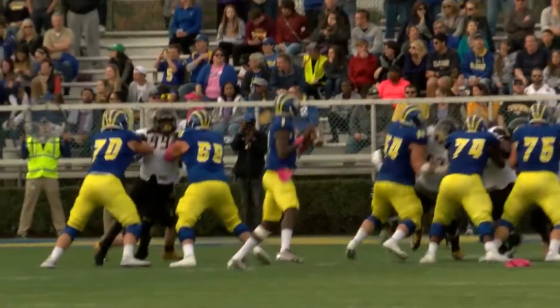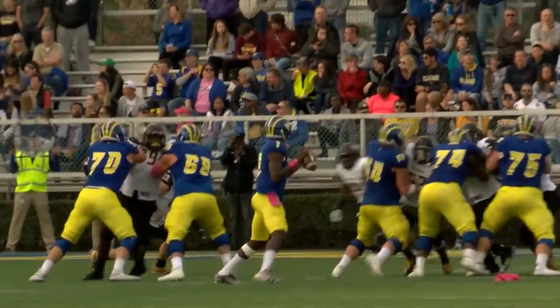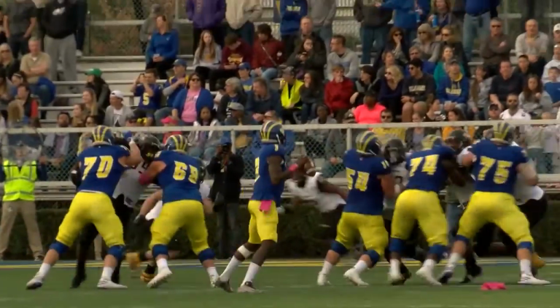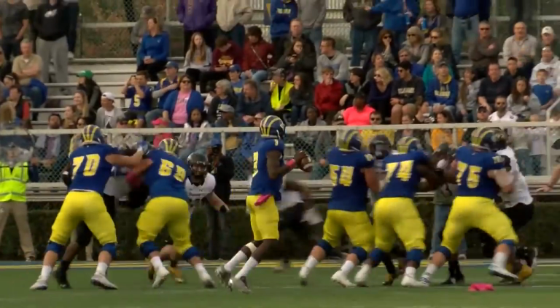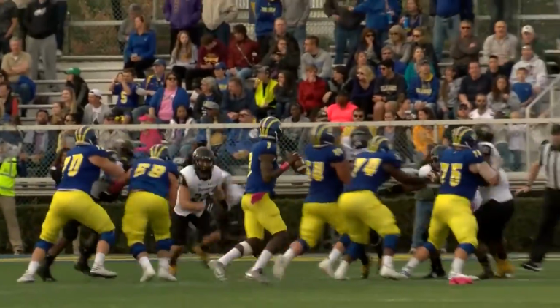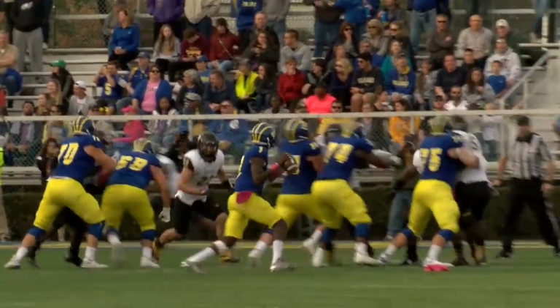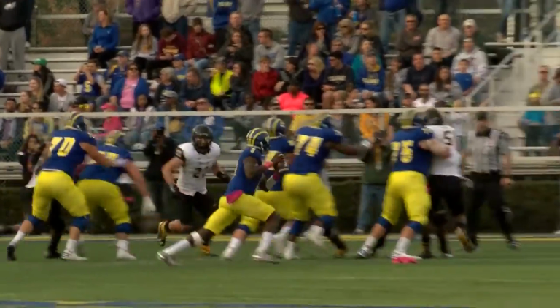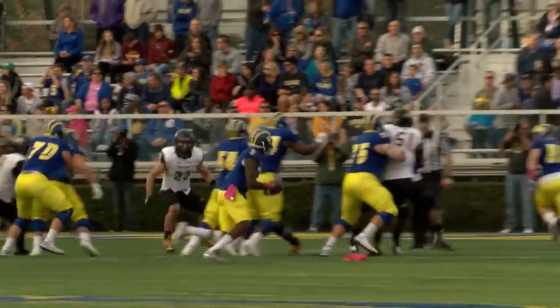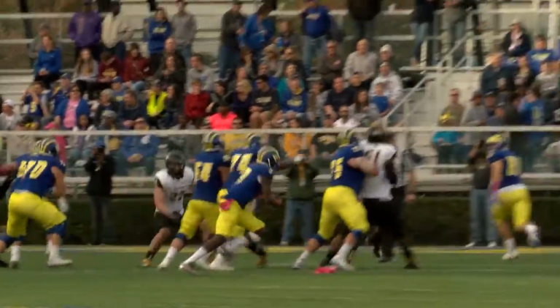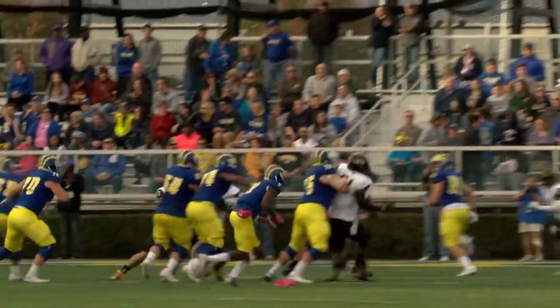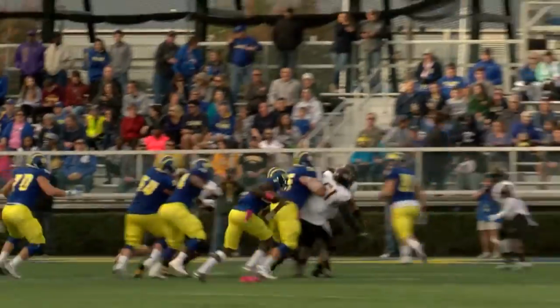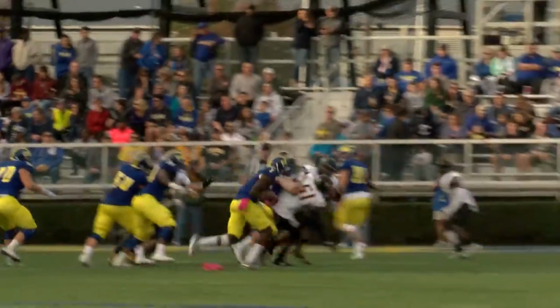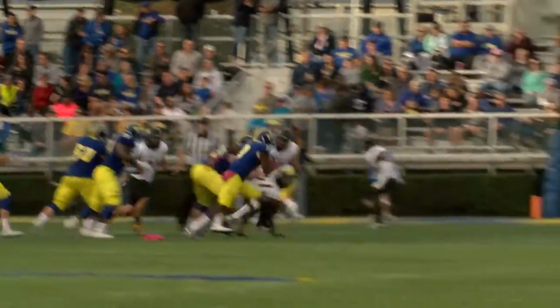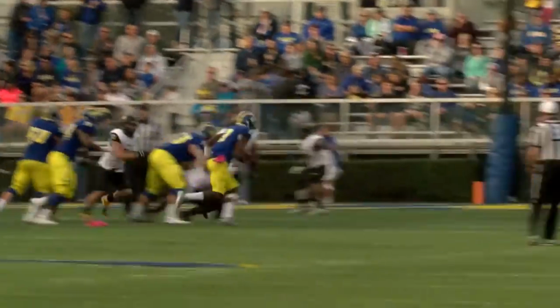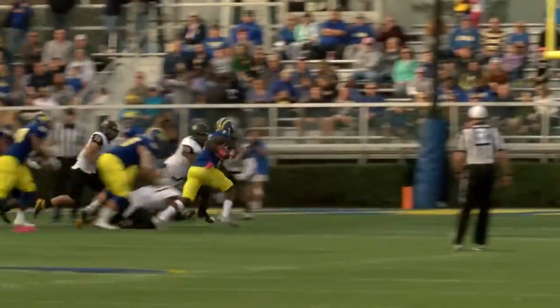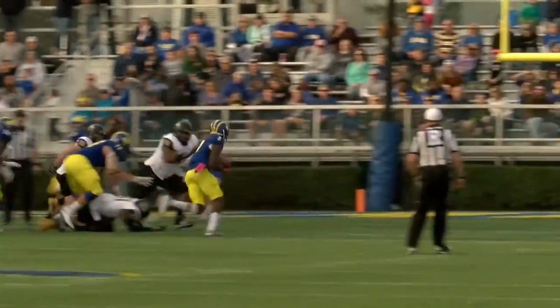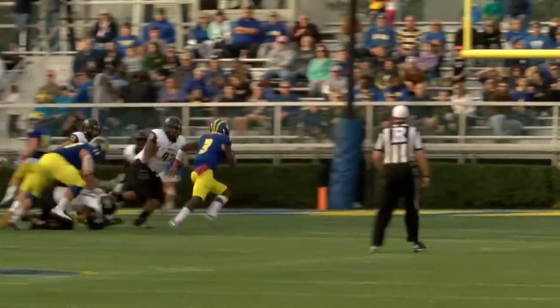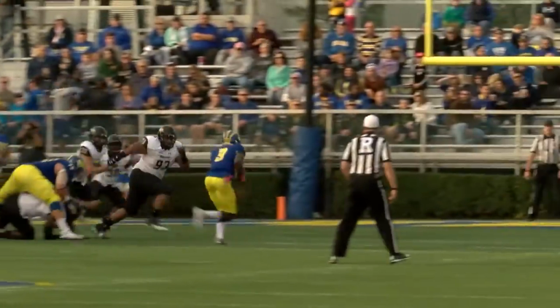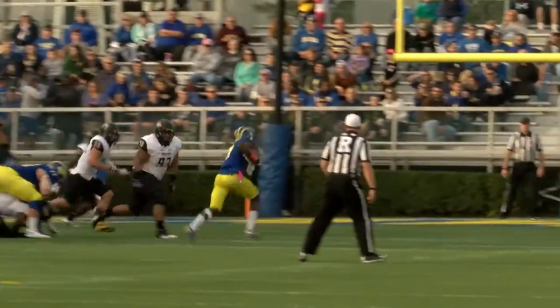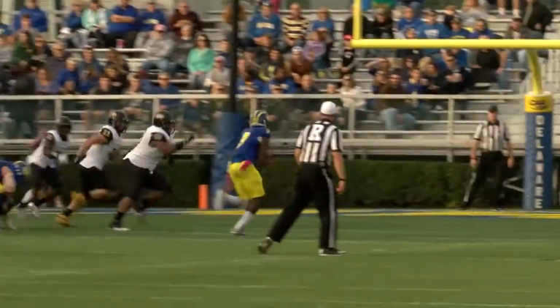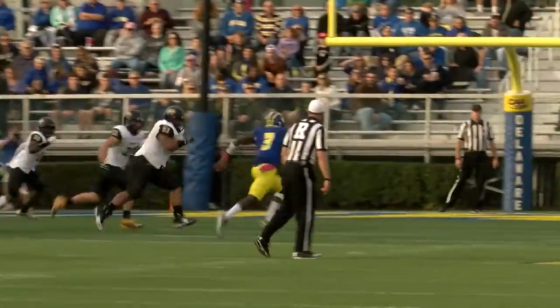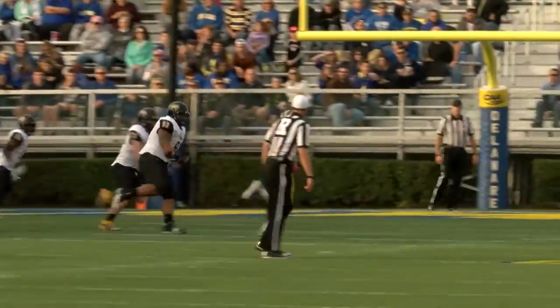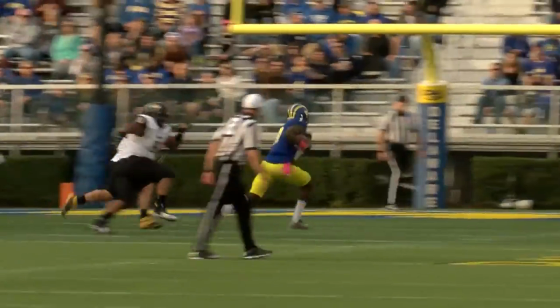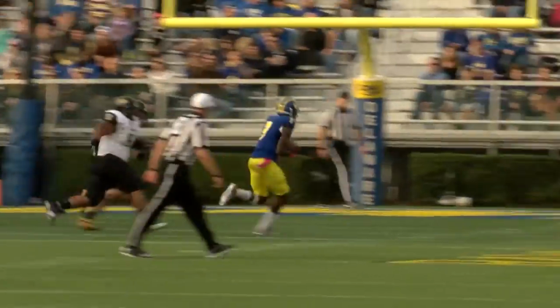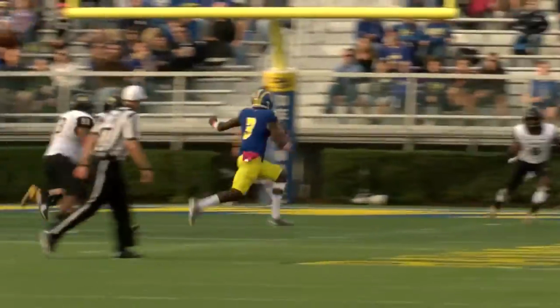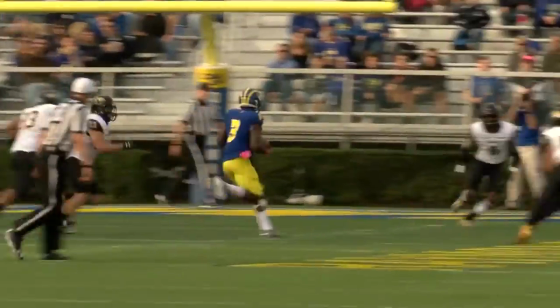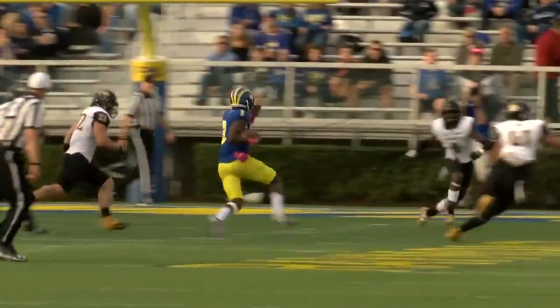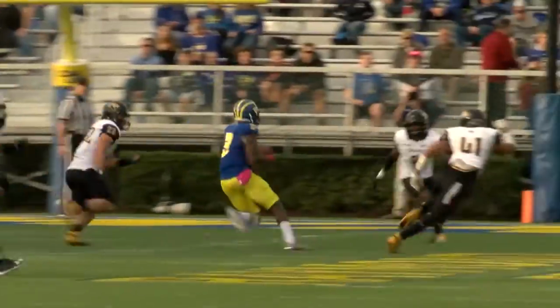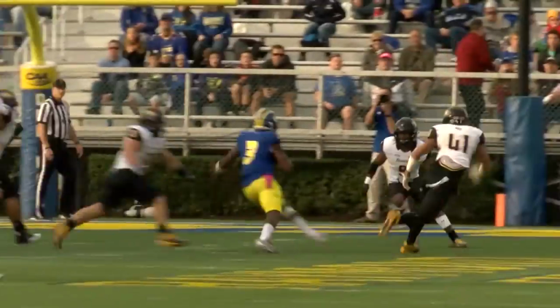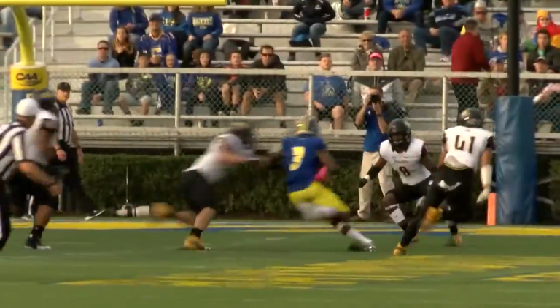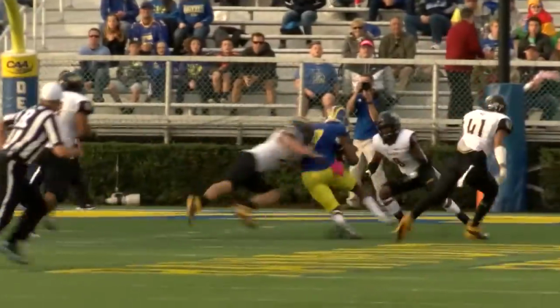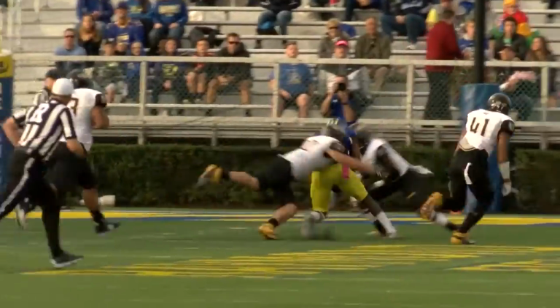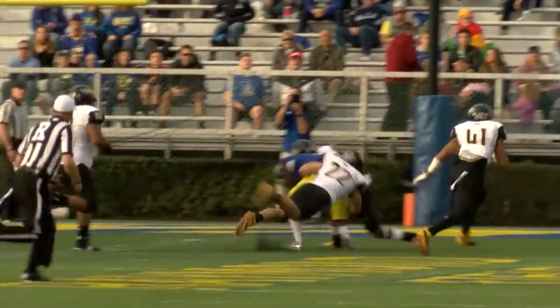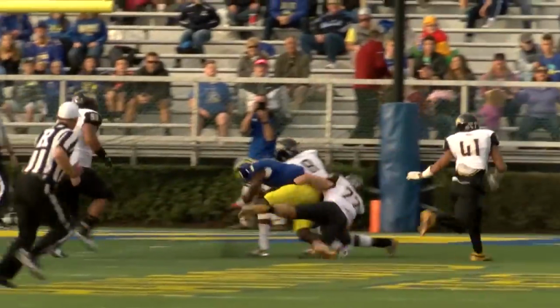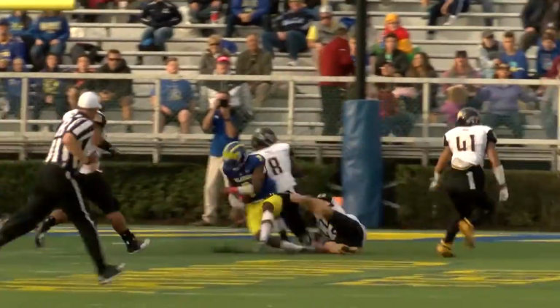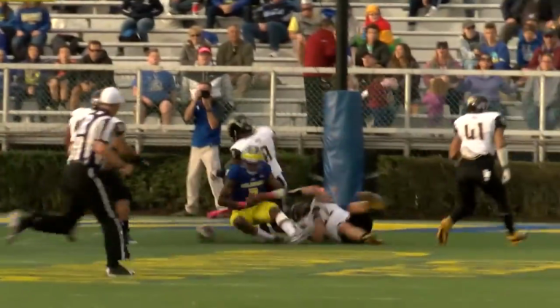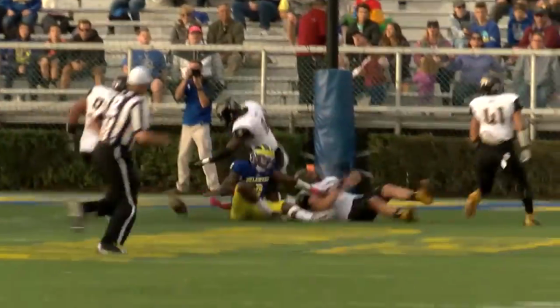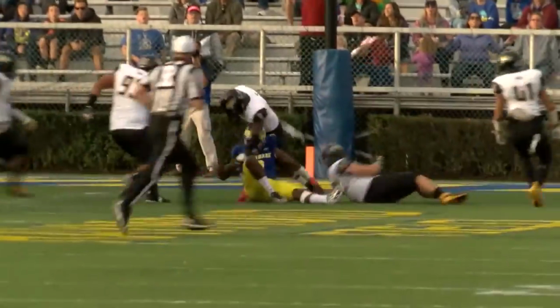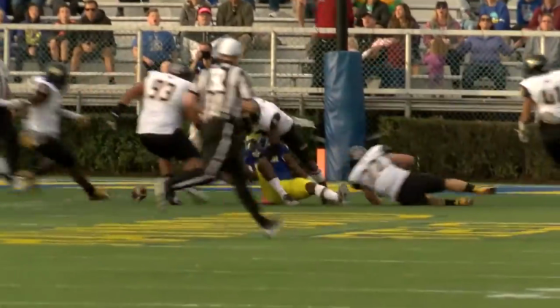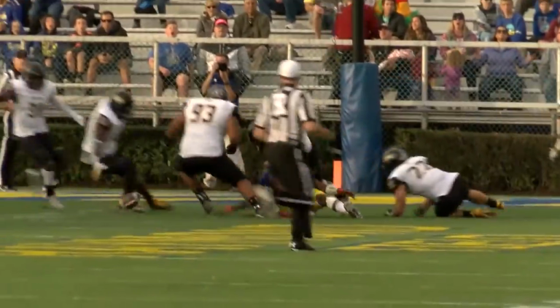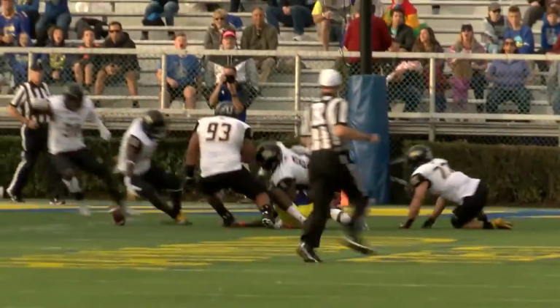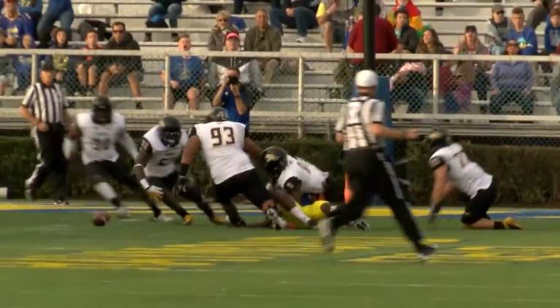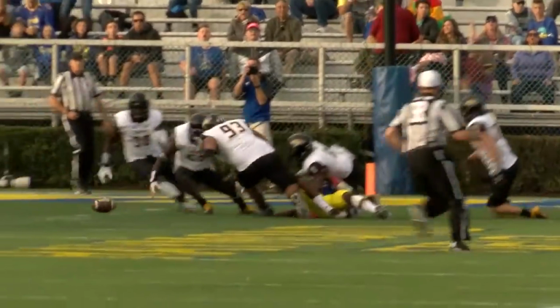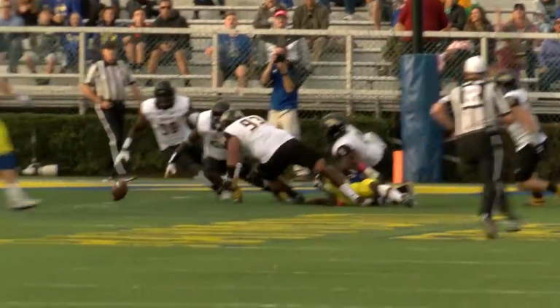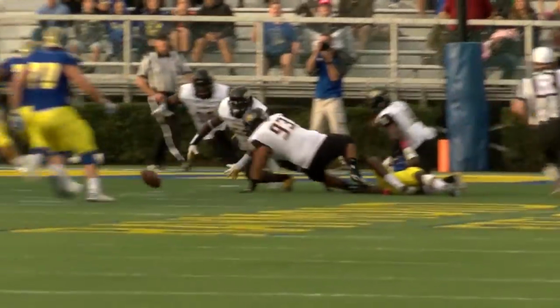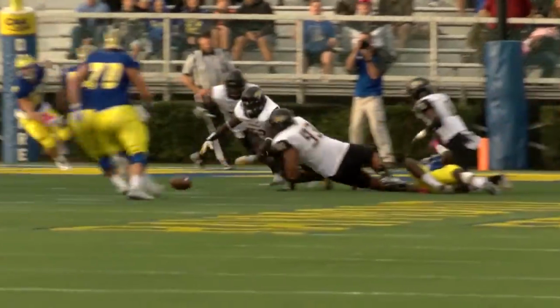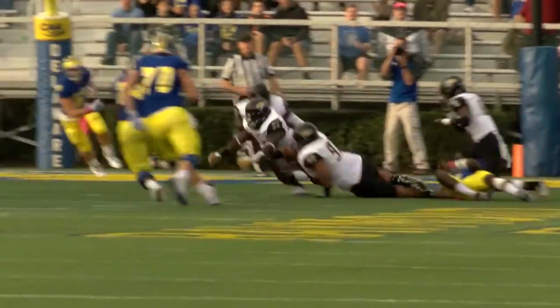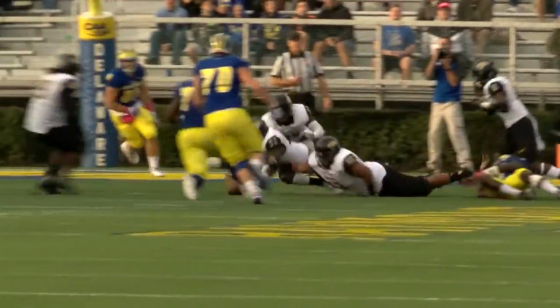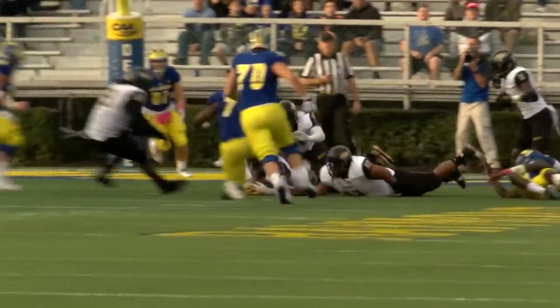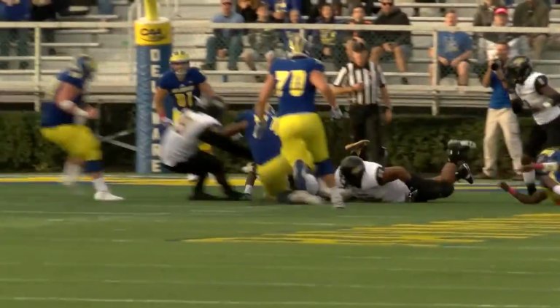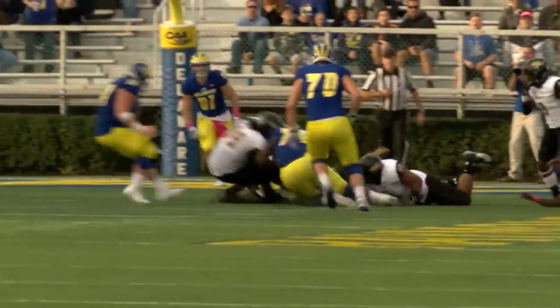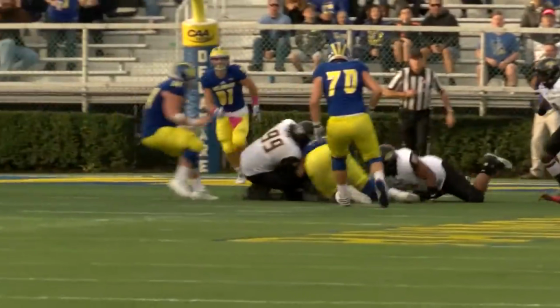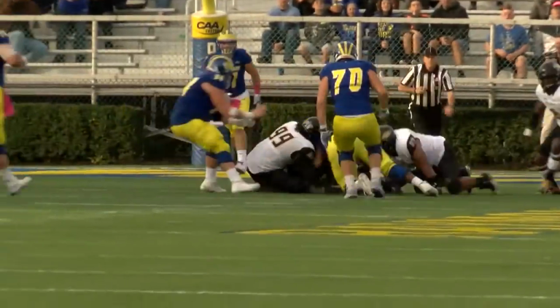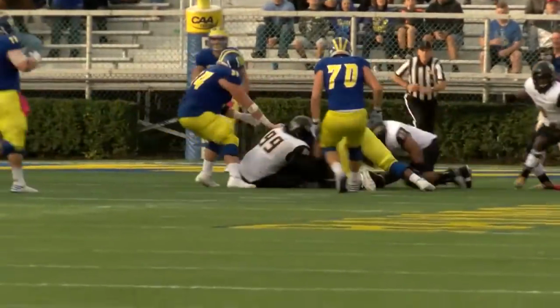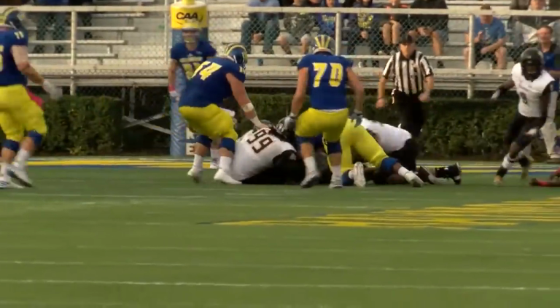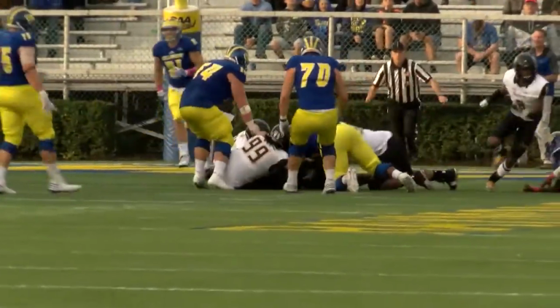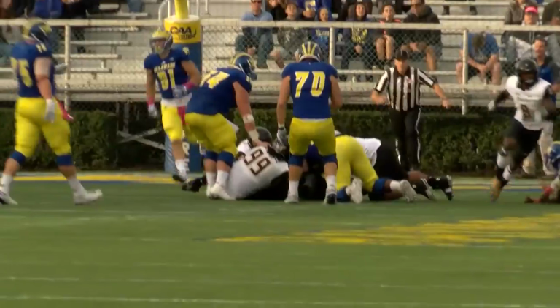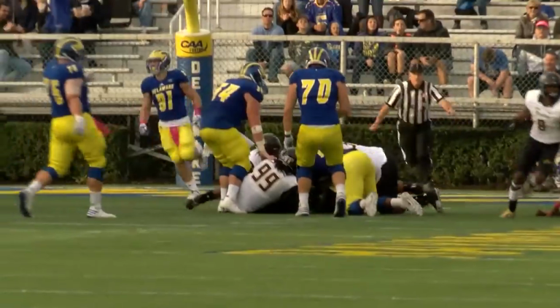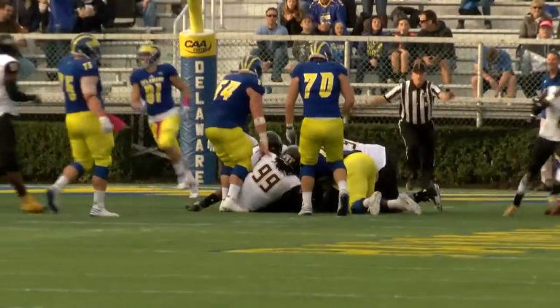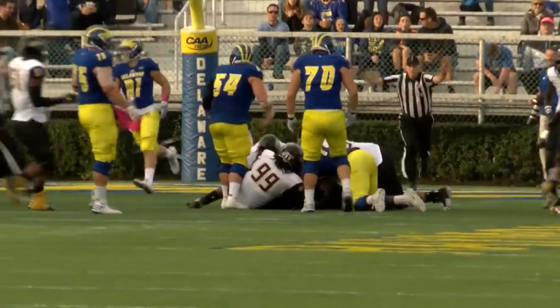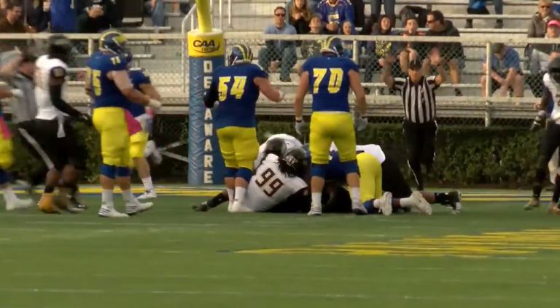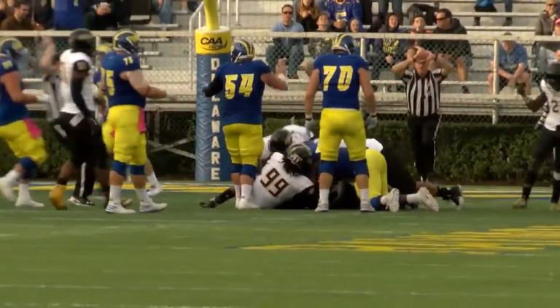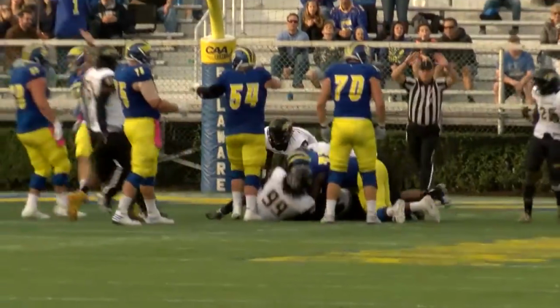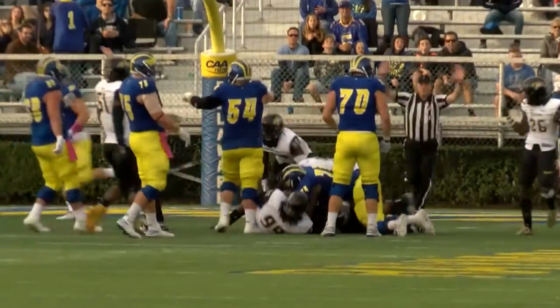Walker runs up under center, turns, wants to throw — looking, looking — now he's going to take off and run. Has room, 15 to the 10 — fumble the football! And I think the Tigers have it. We got it!